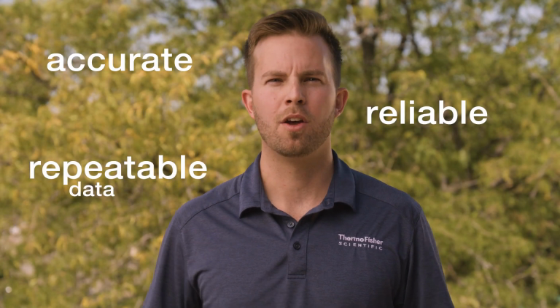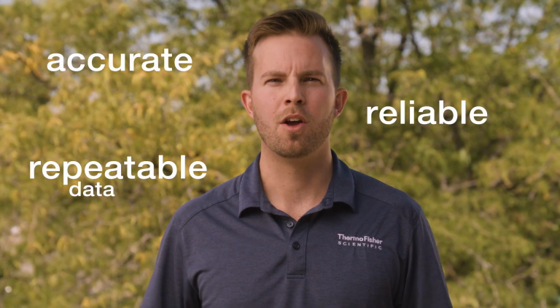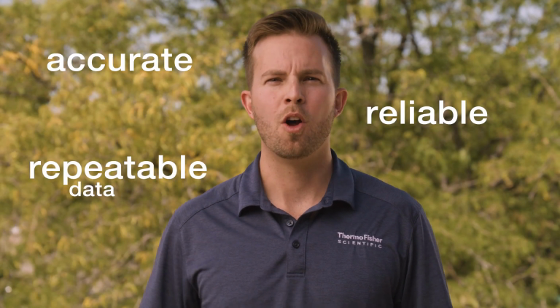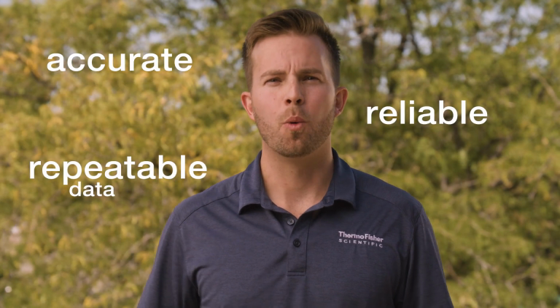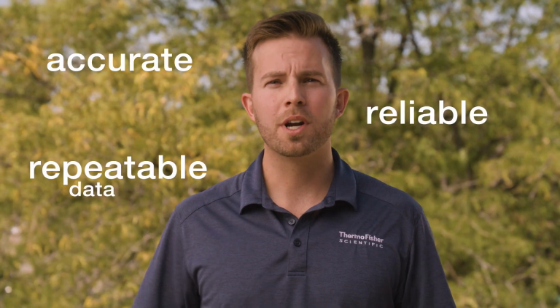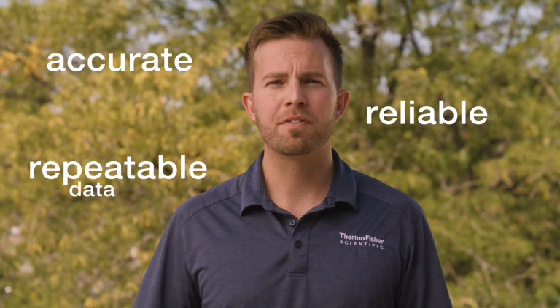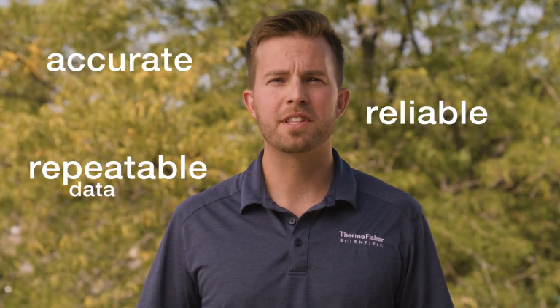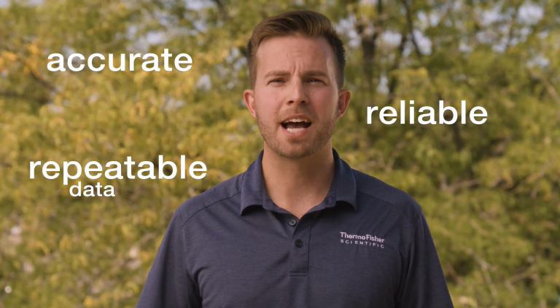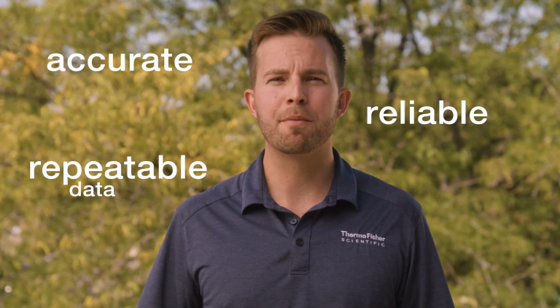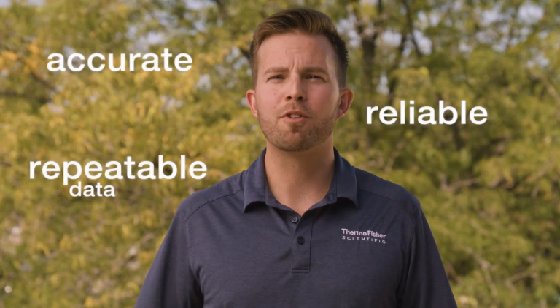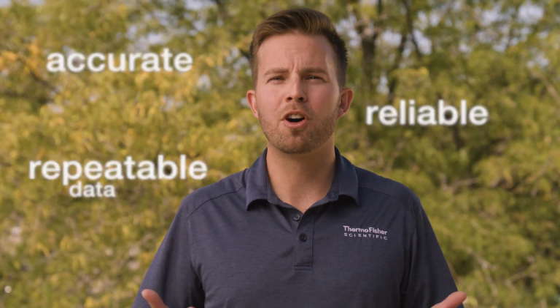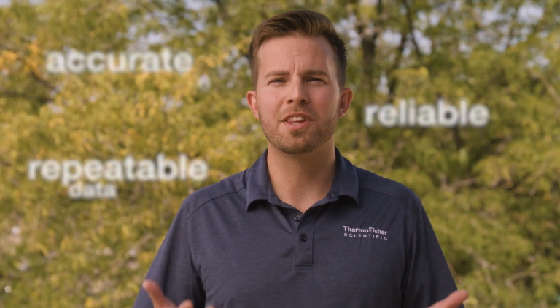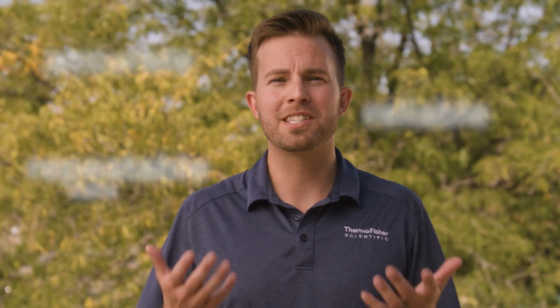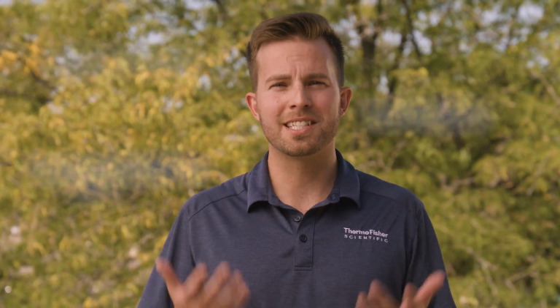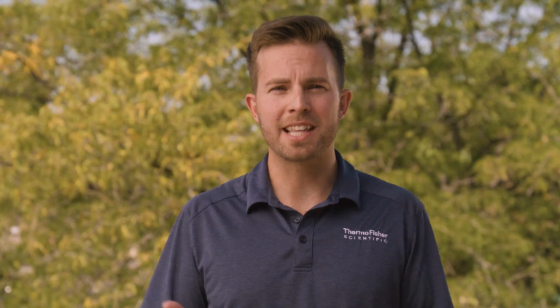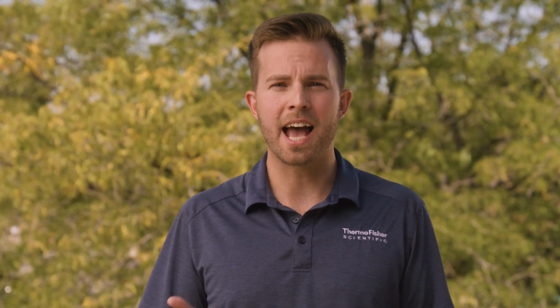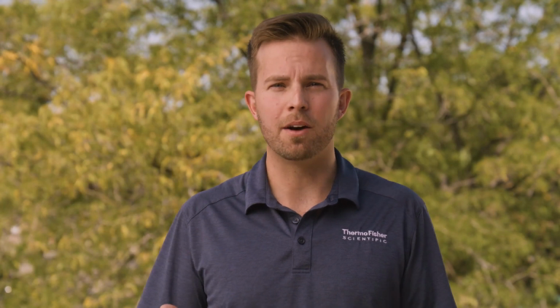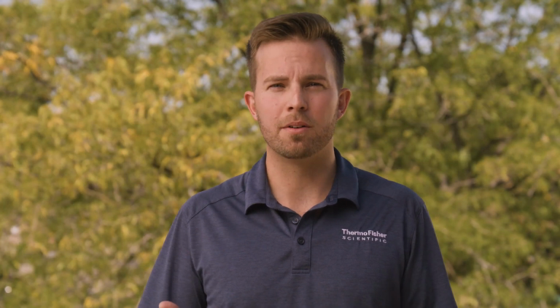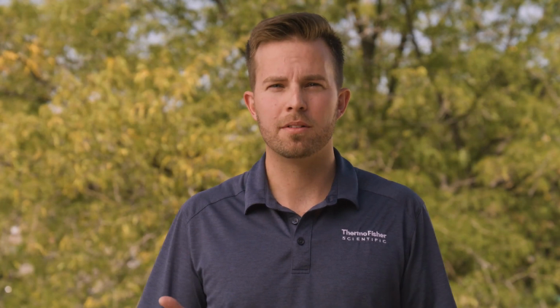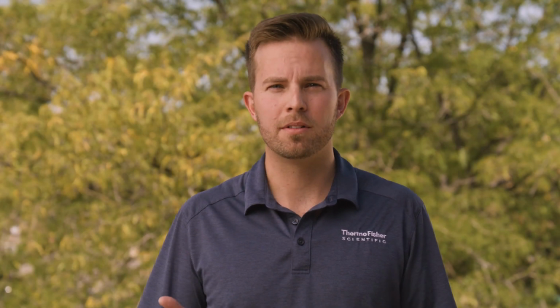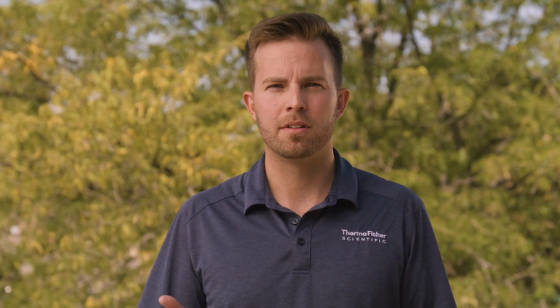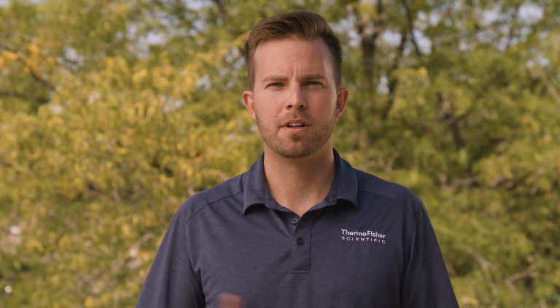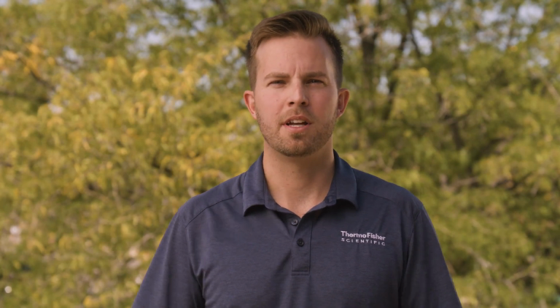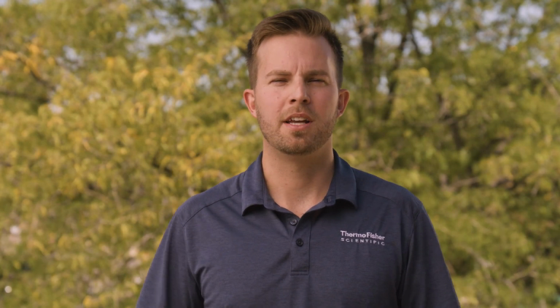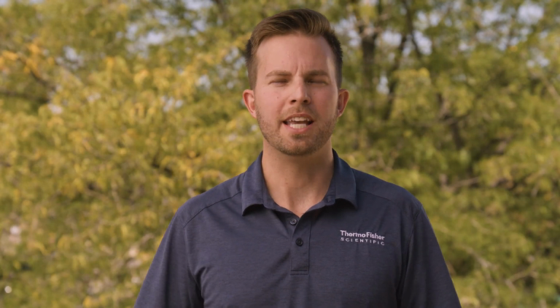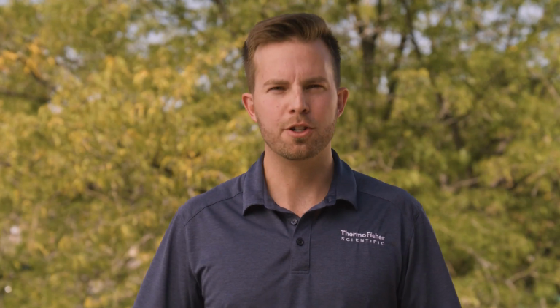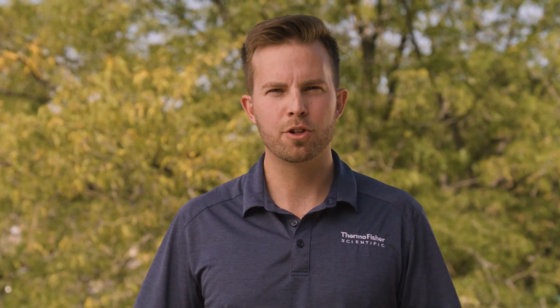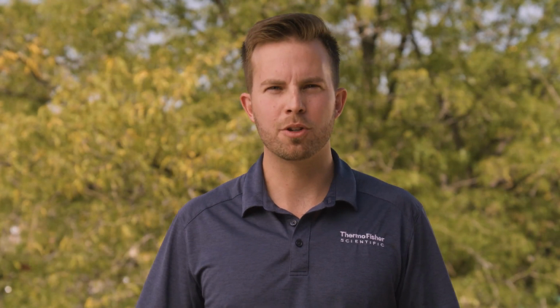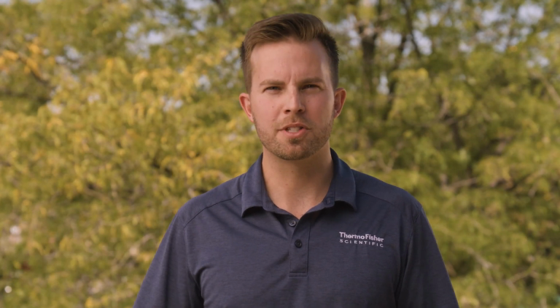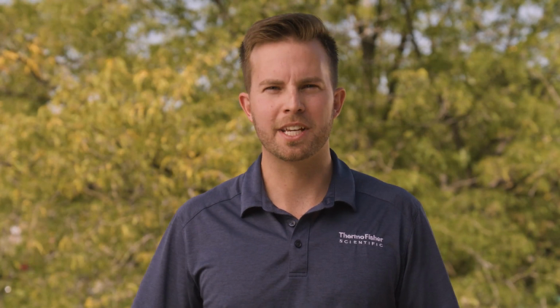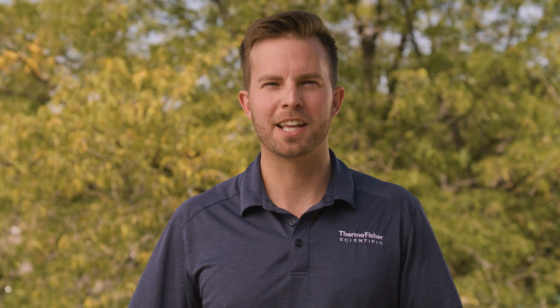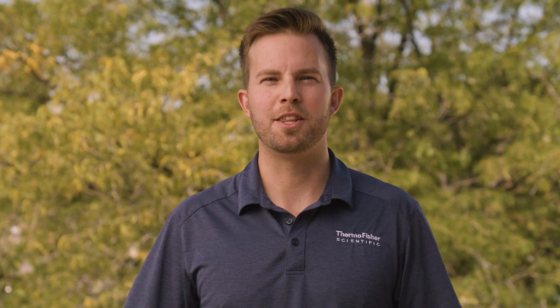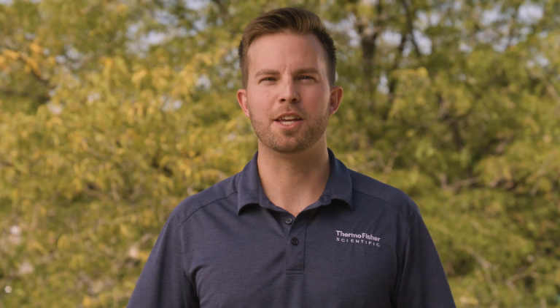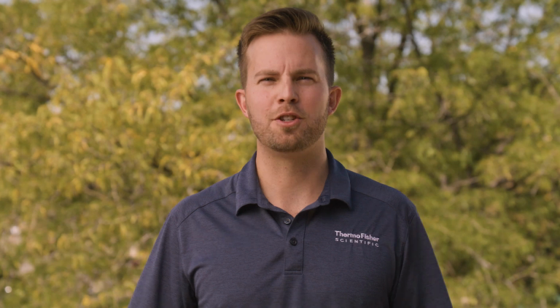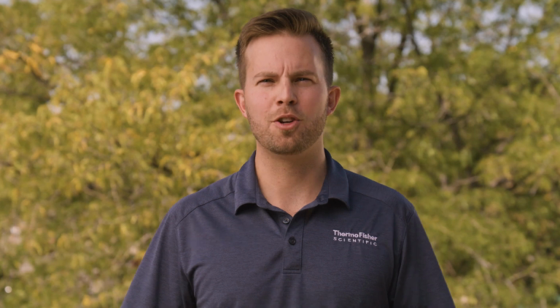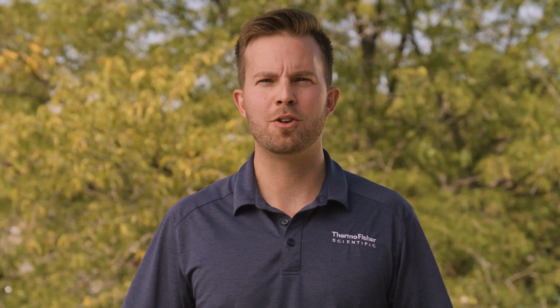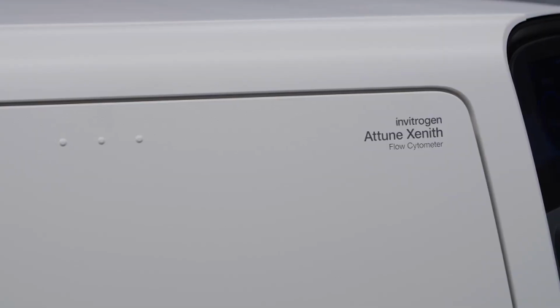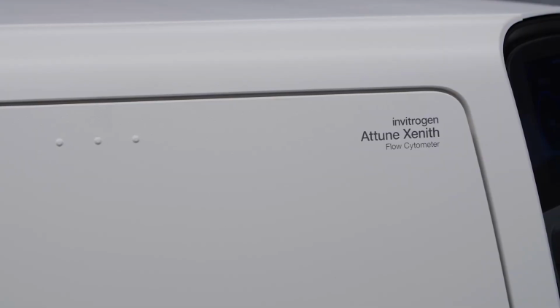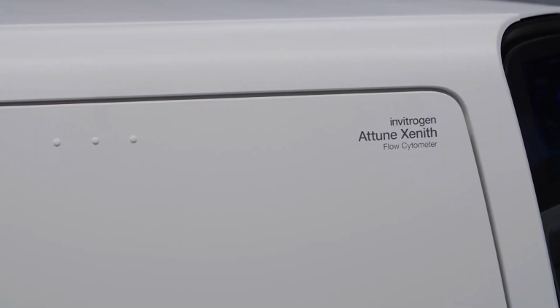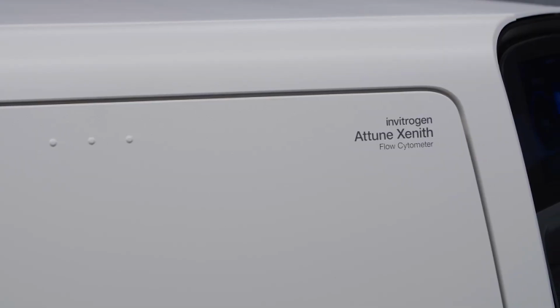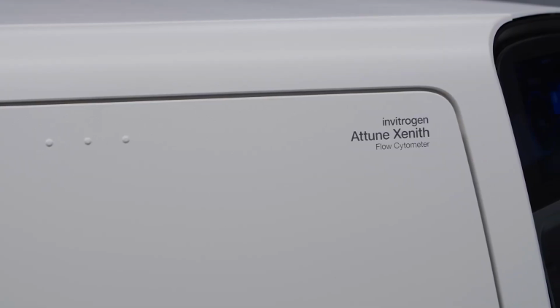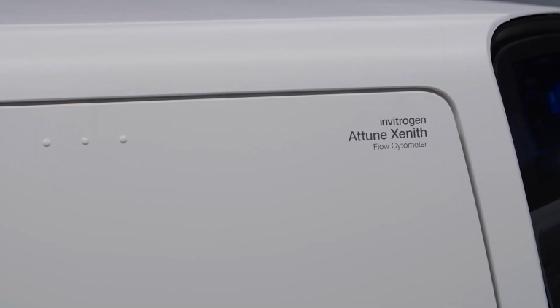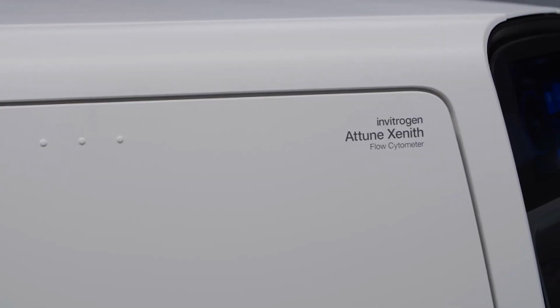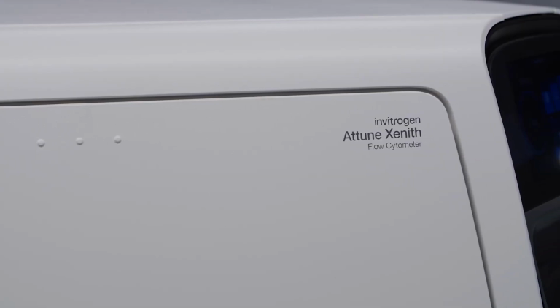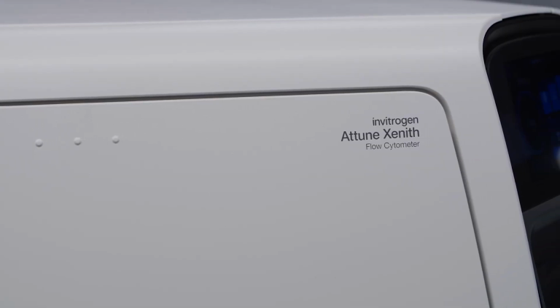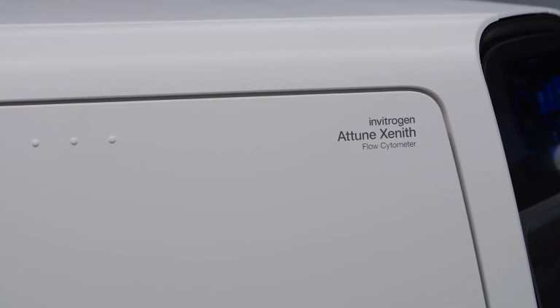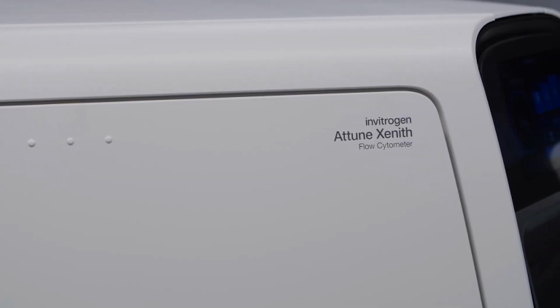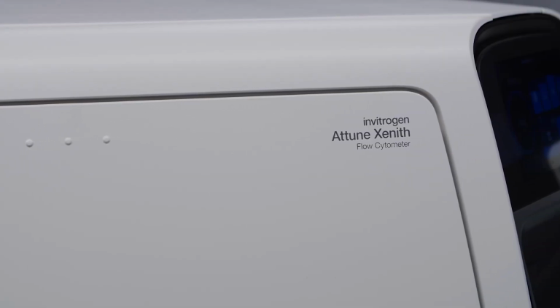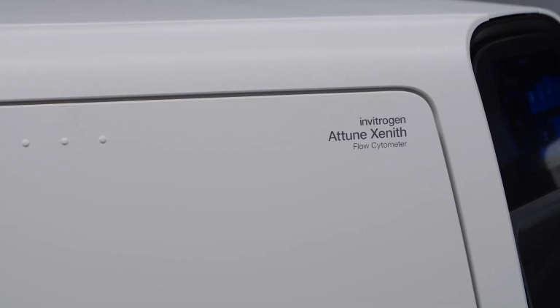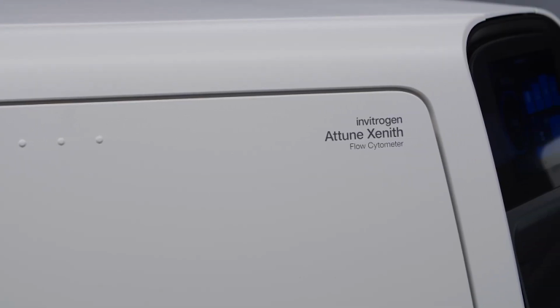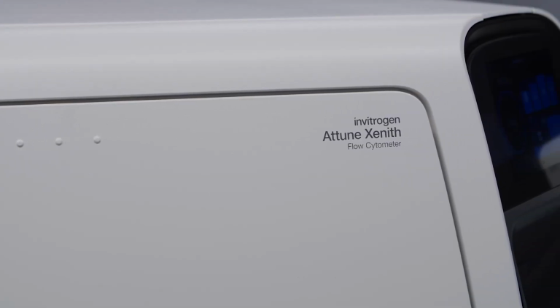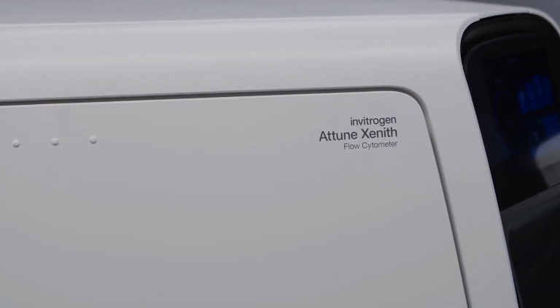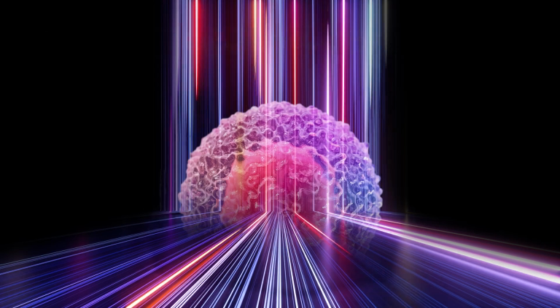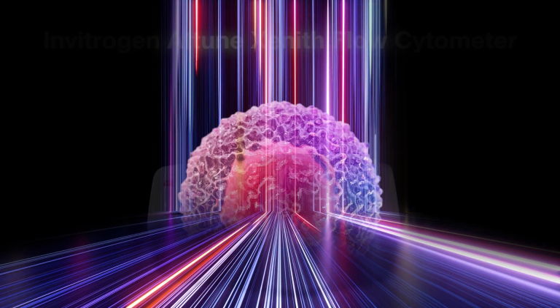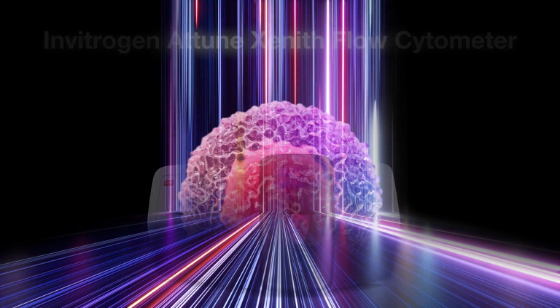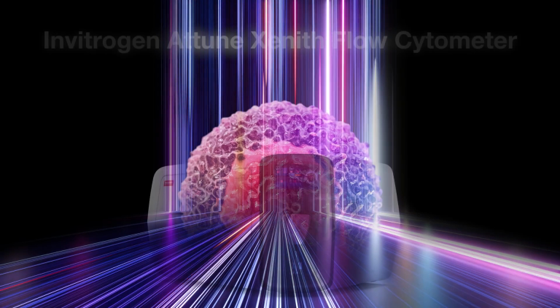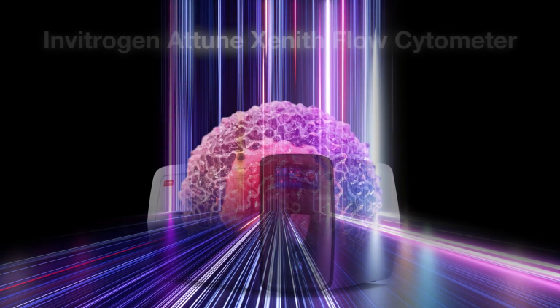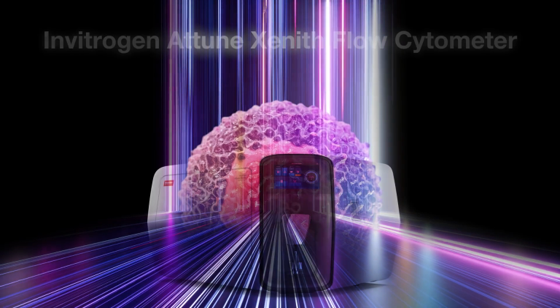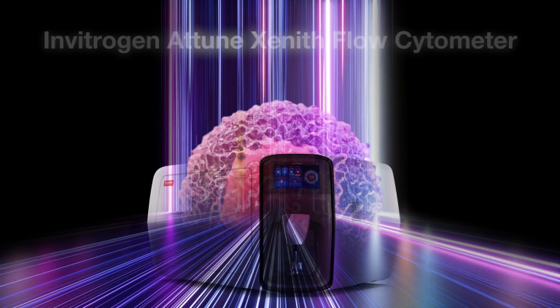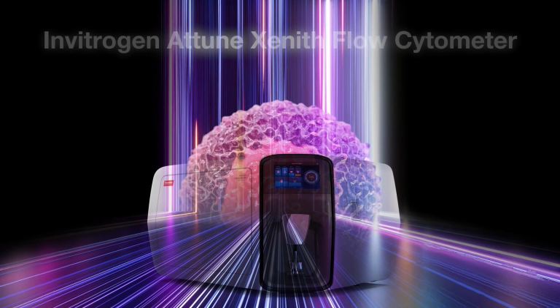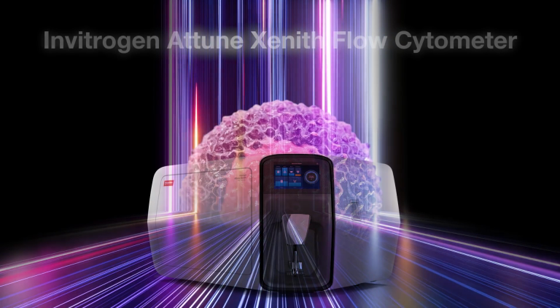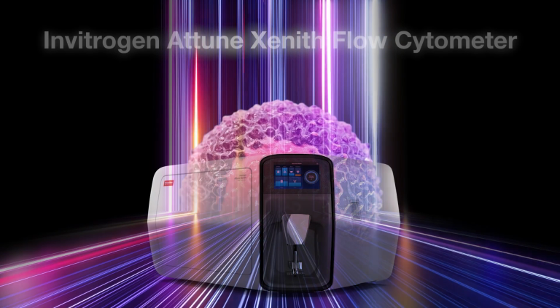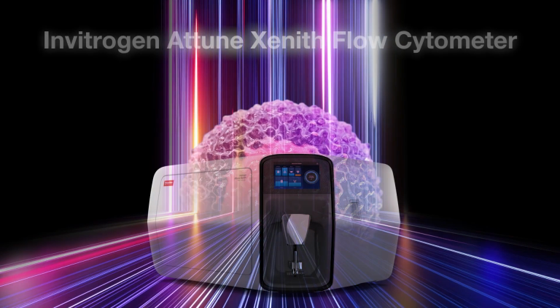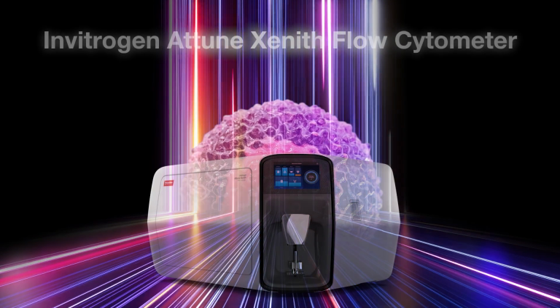What if the time for all this is now? Introducing the Attune Zenith Flow Cytometer. The what if is here.